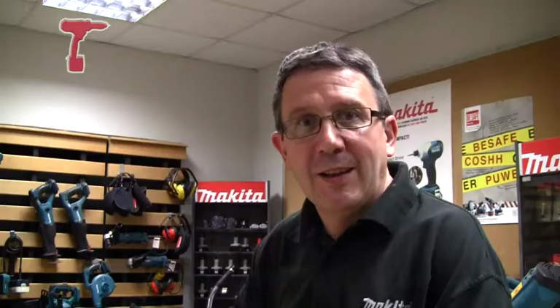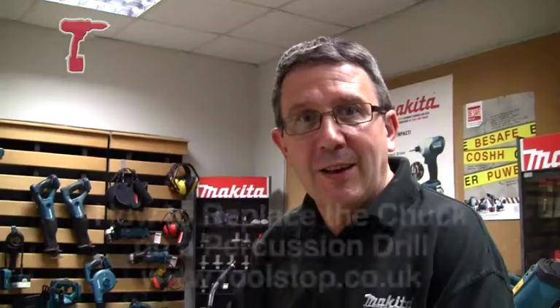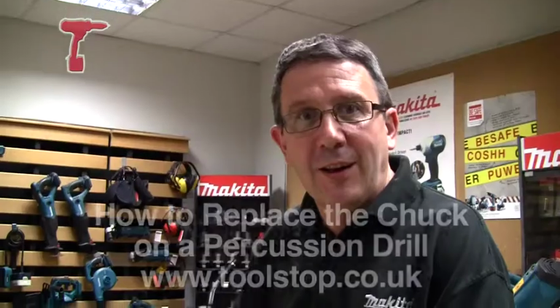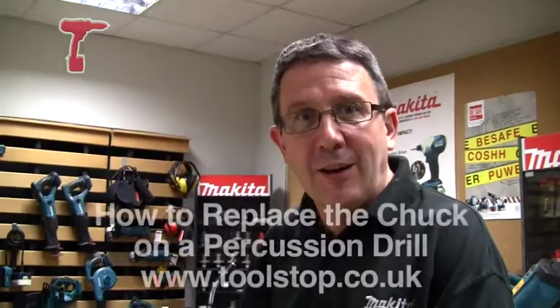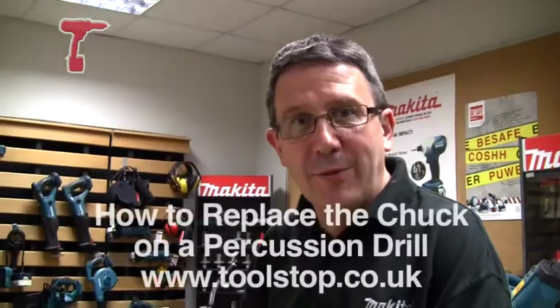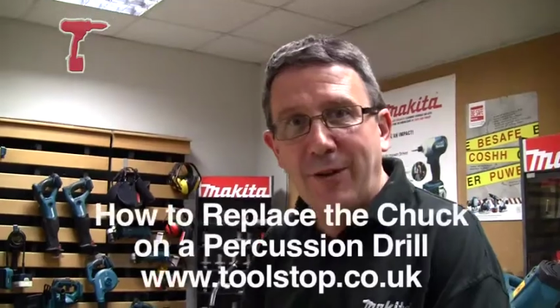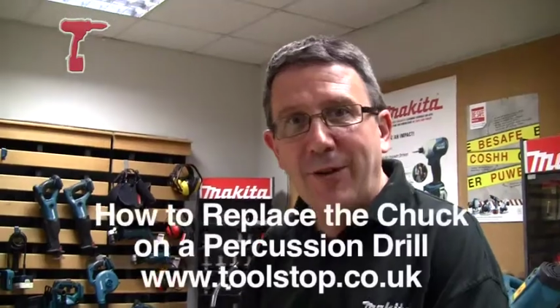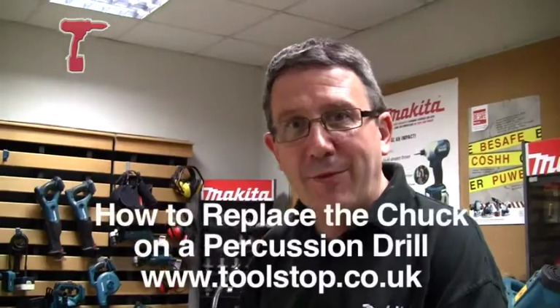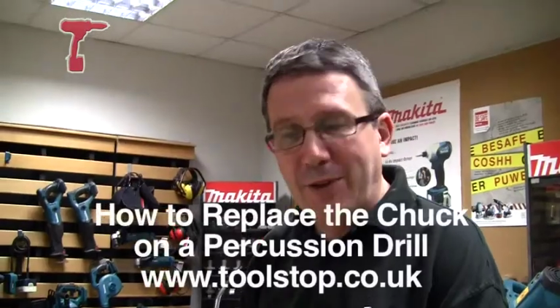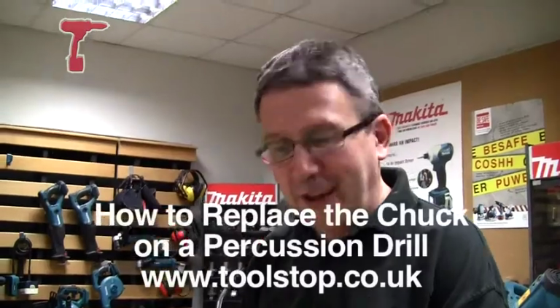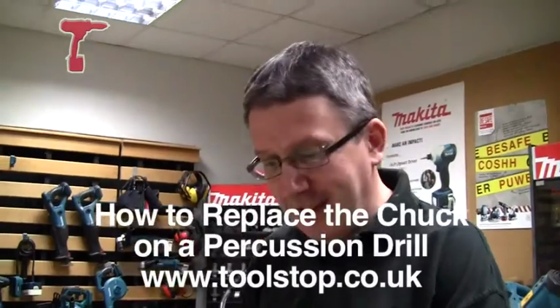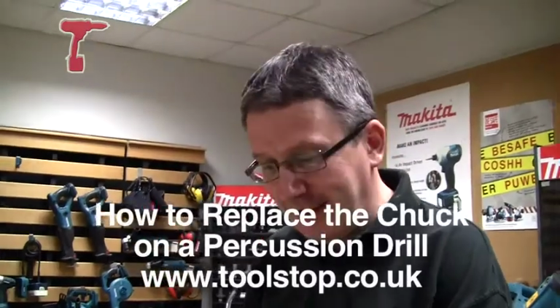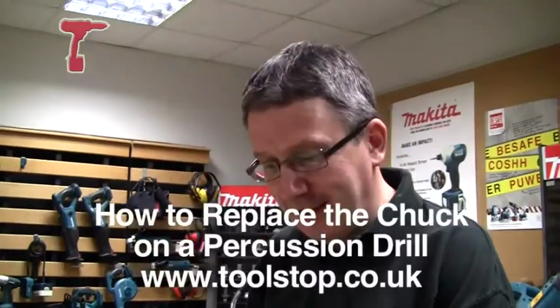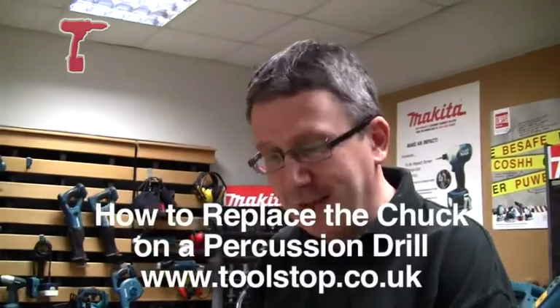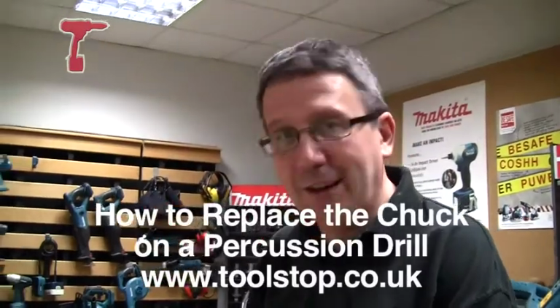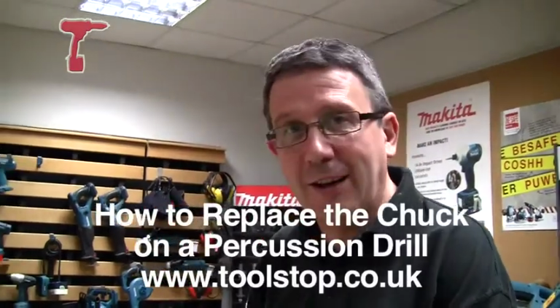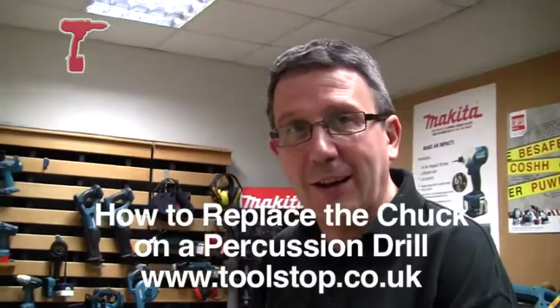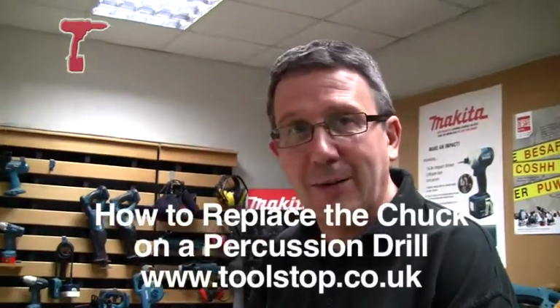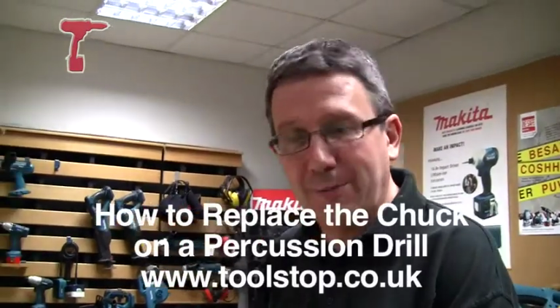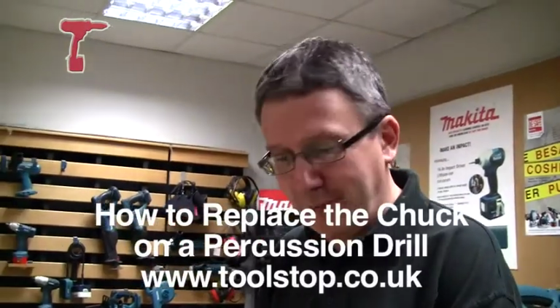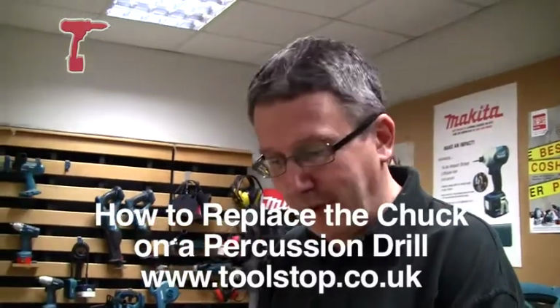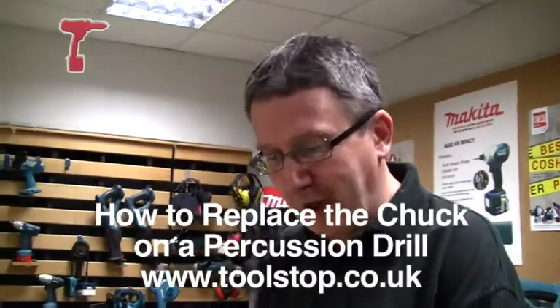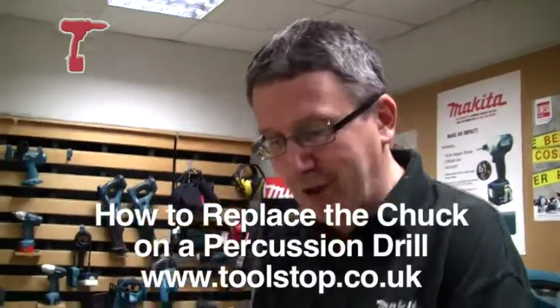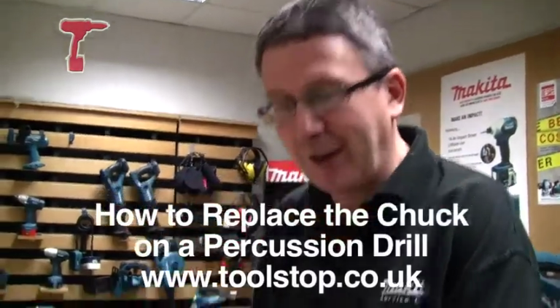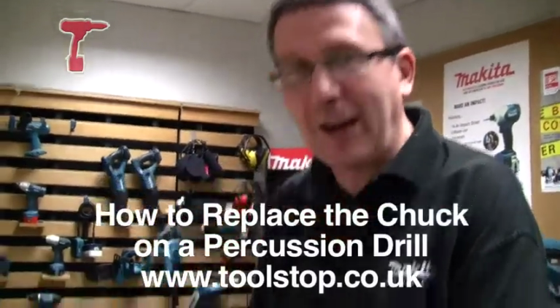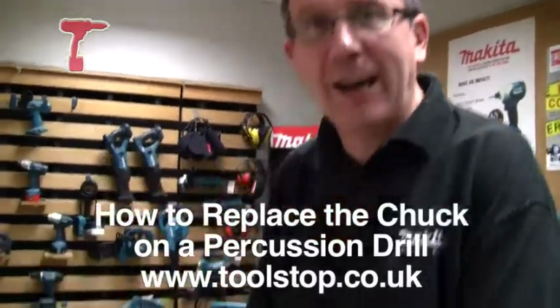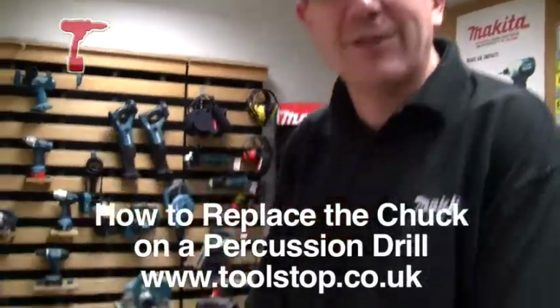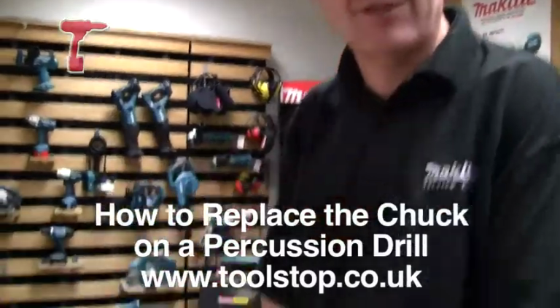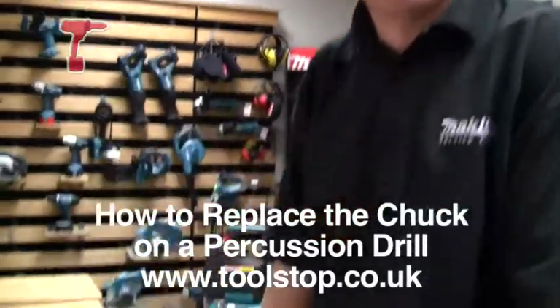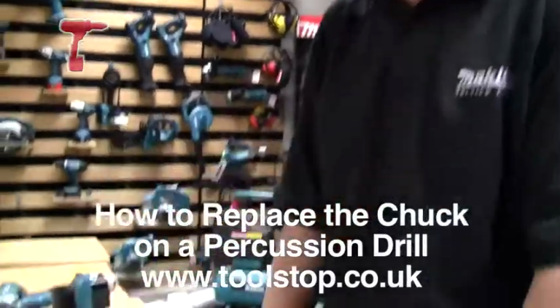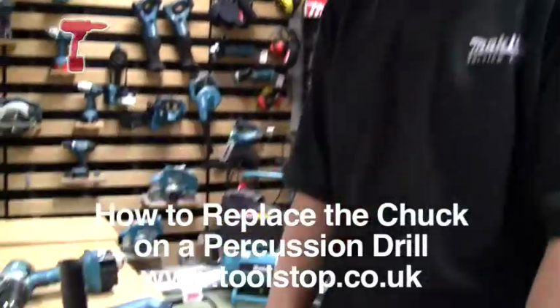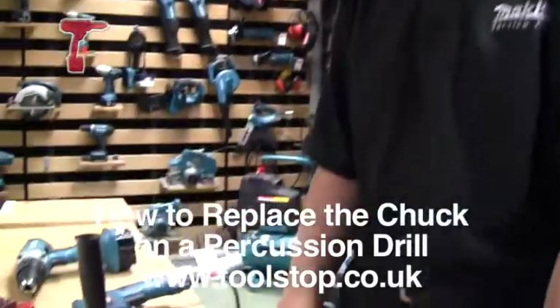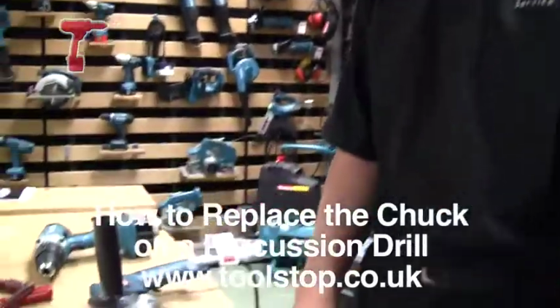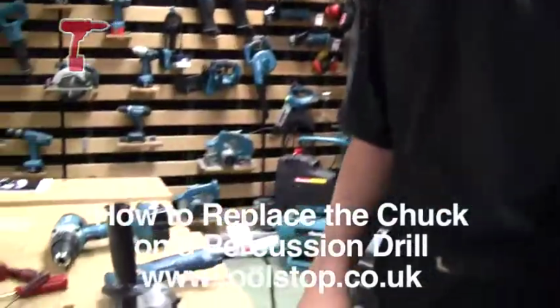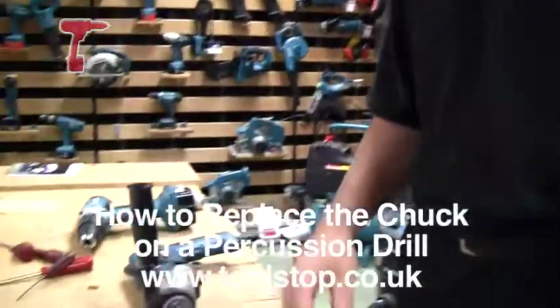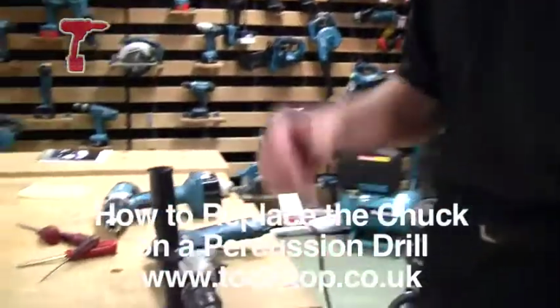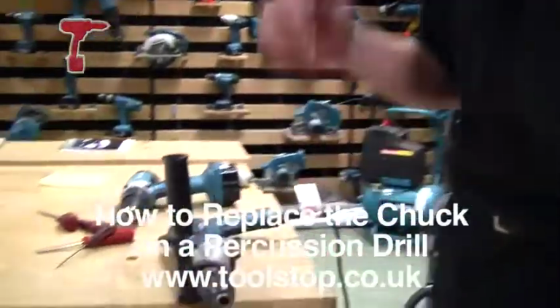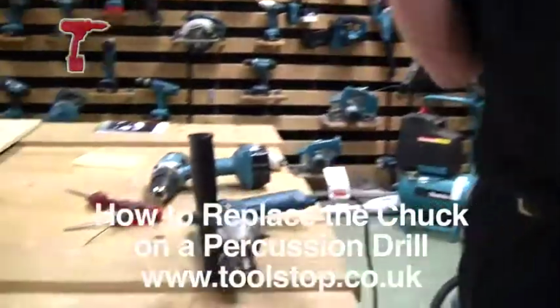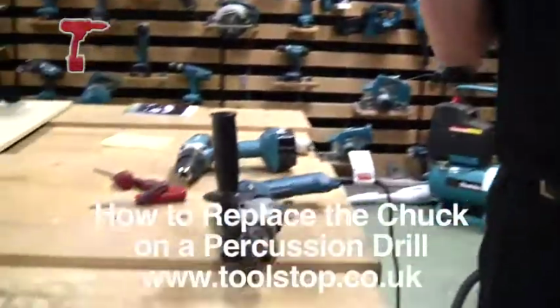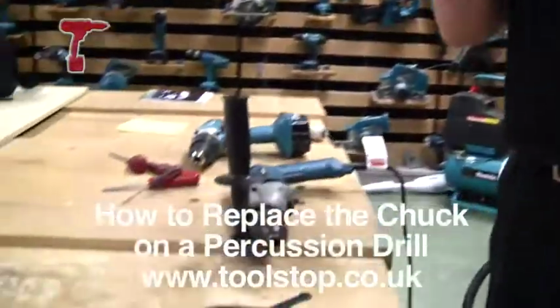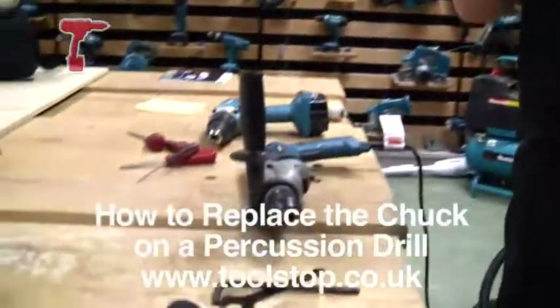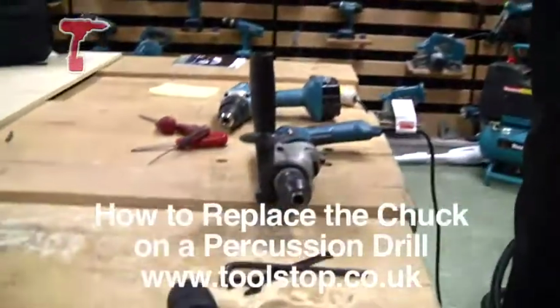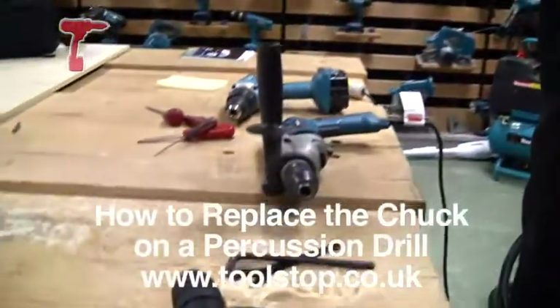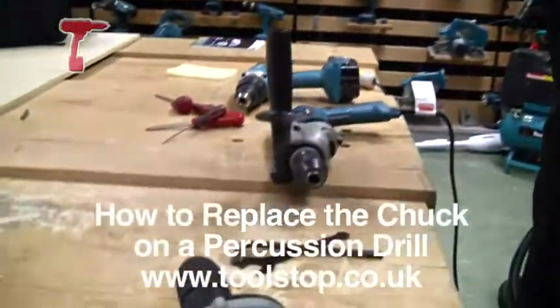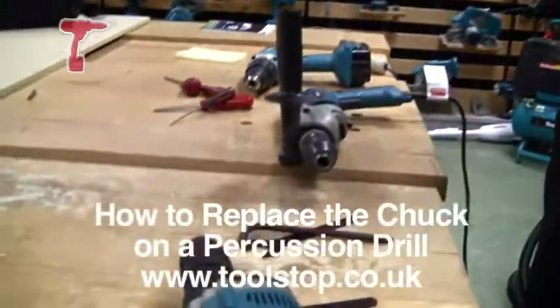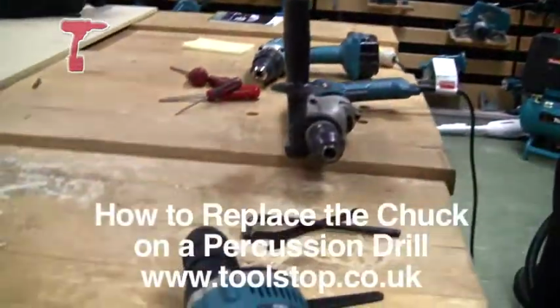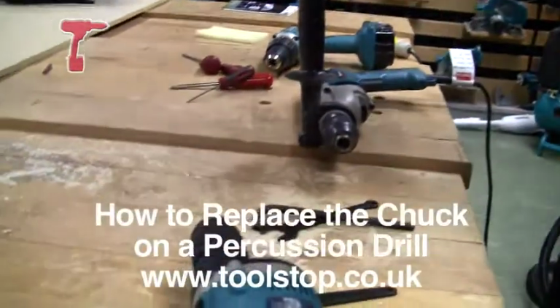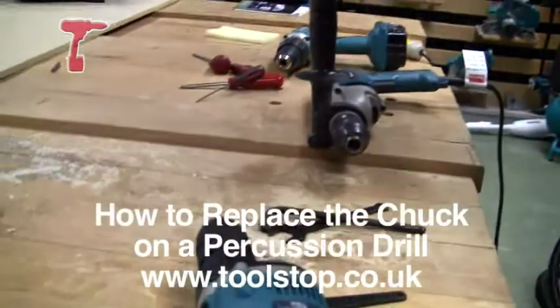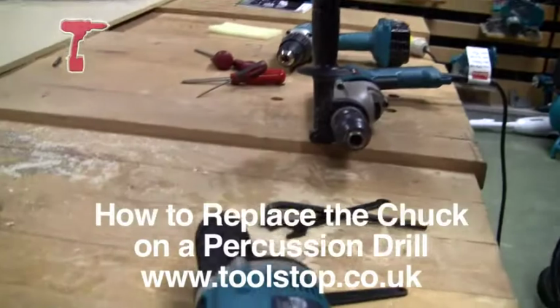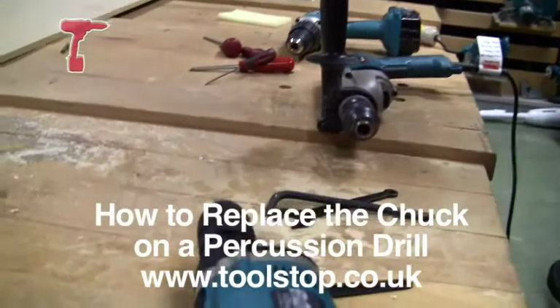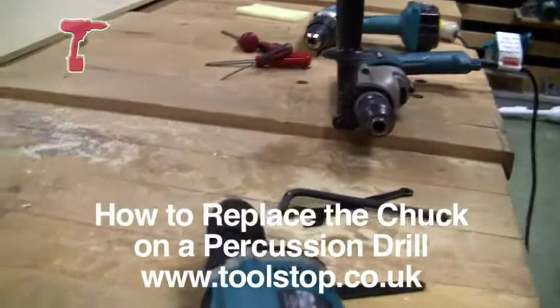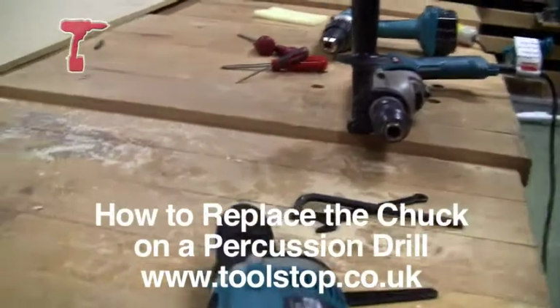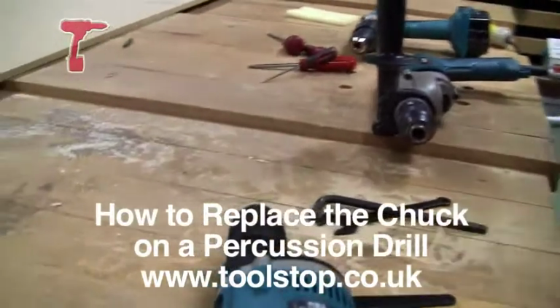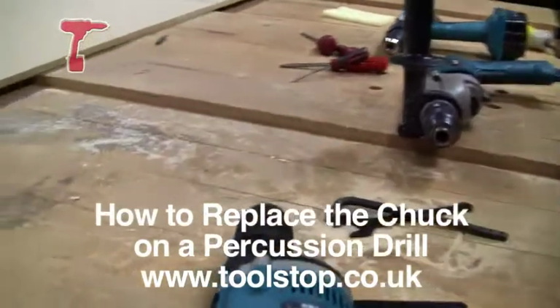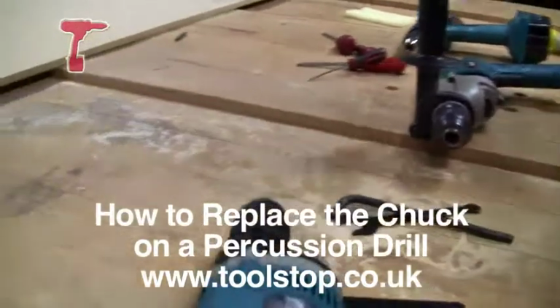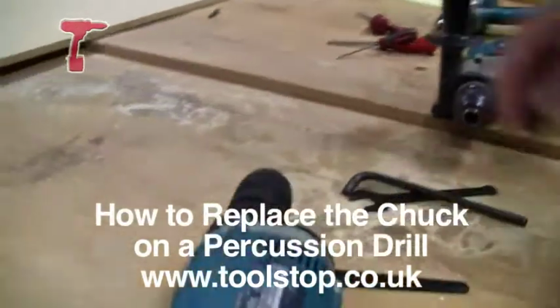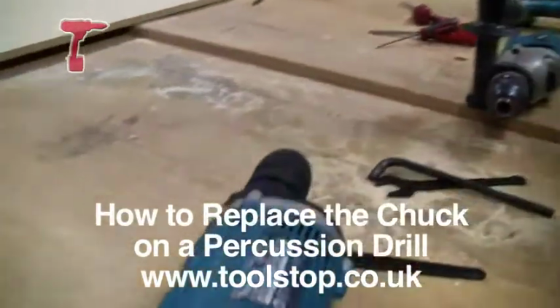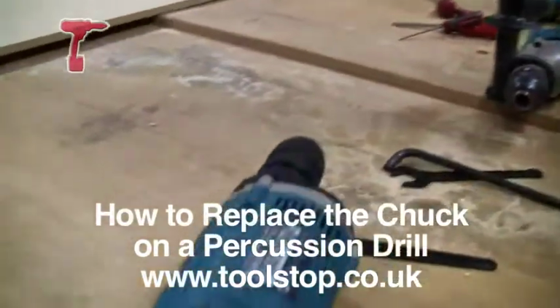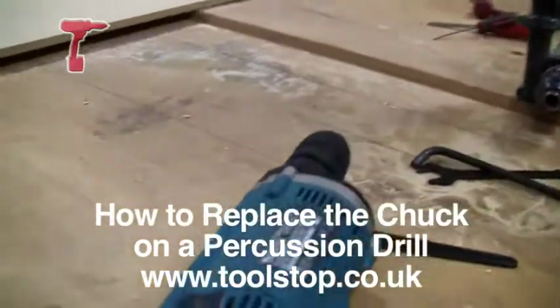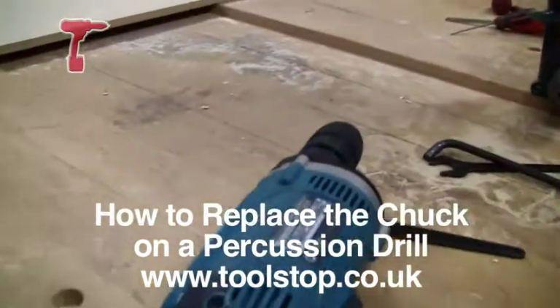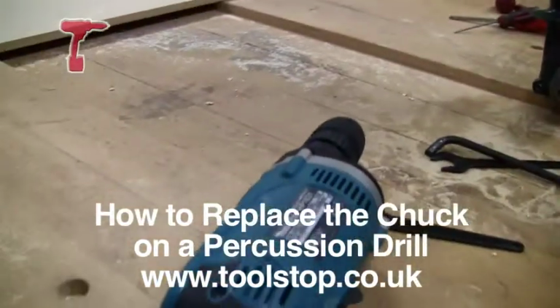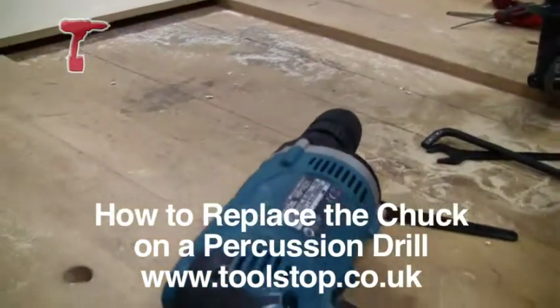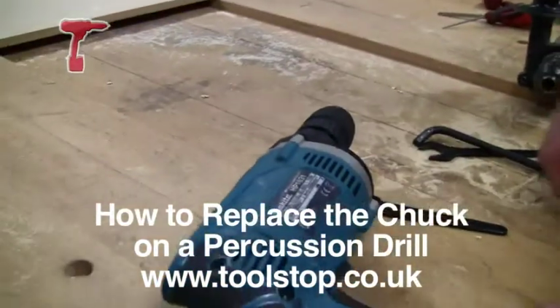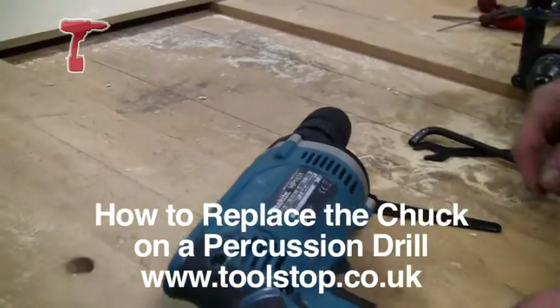Hi, I'm Derek from Makita. I'm going to show you how to change a chuck on a percussion drill. Not very difficult really.